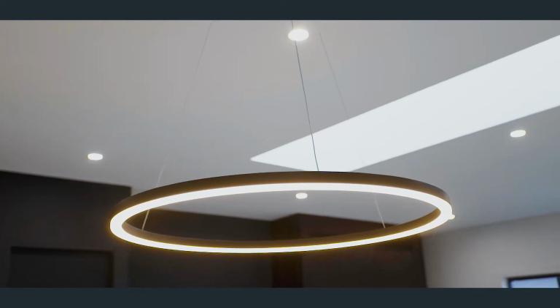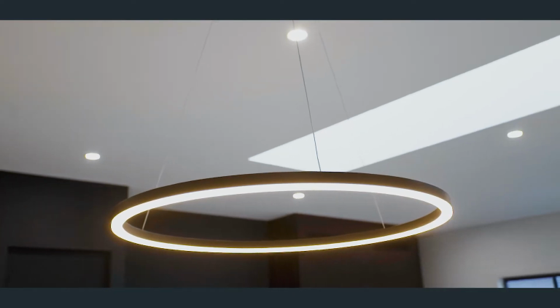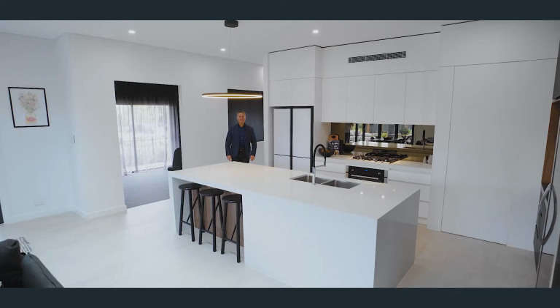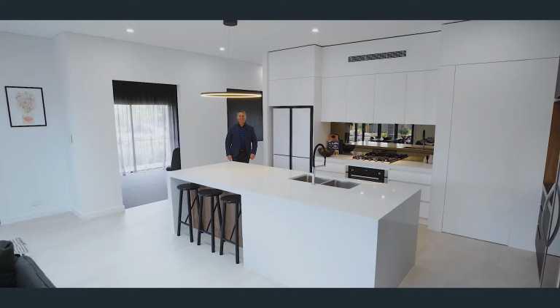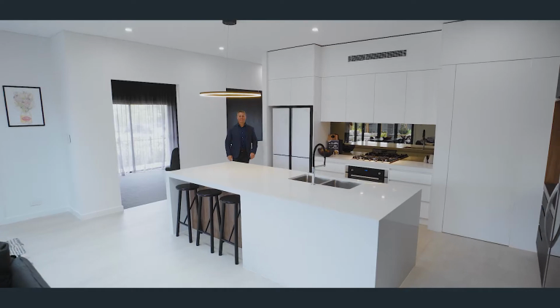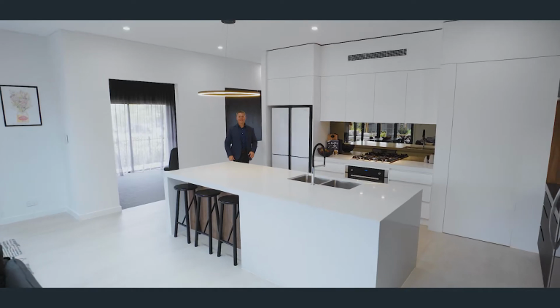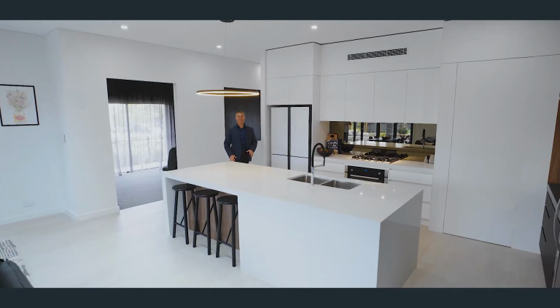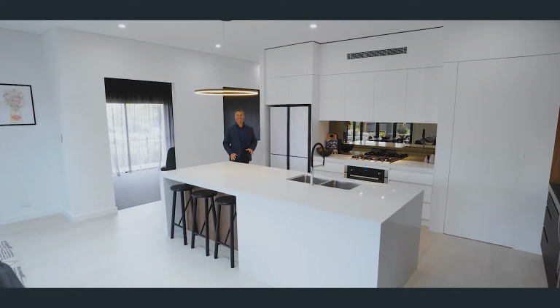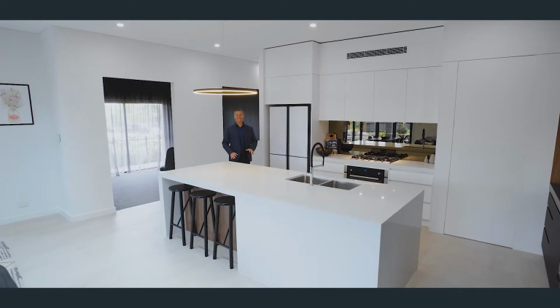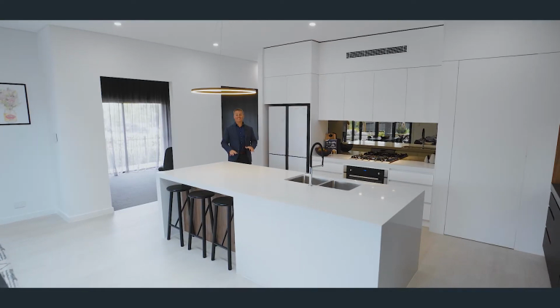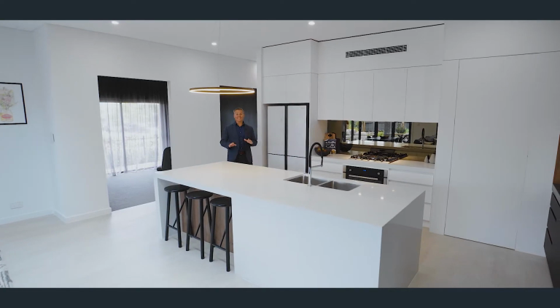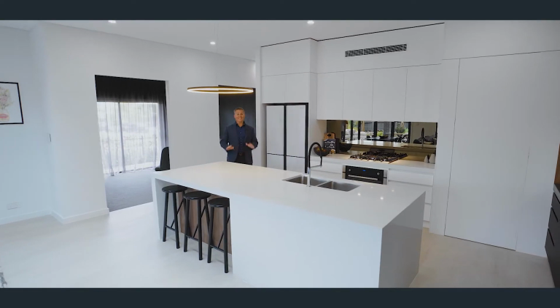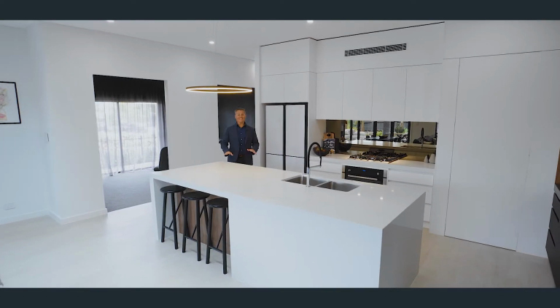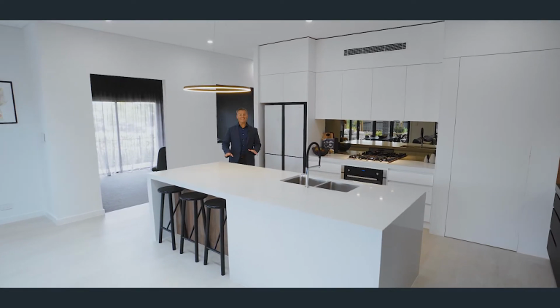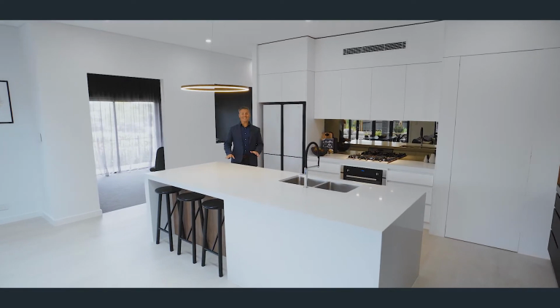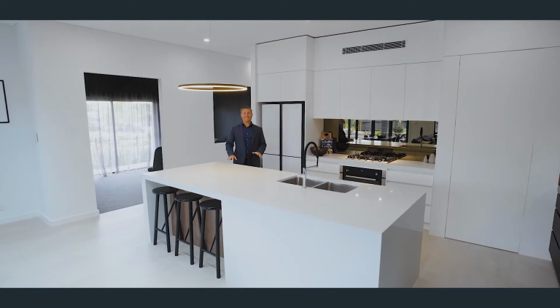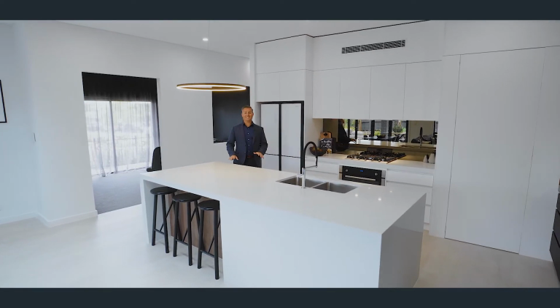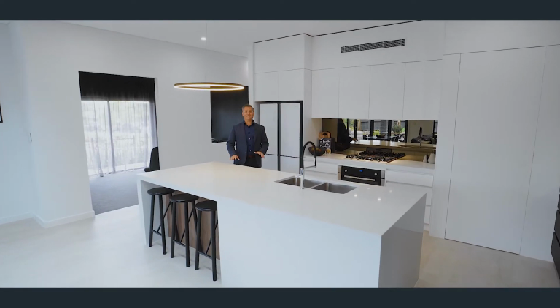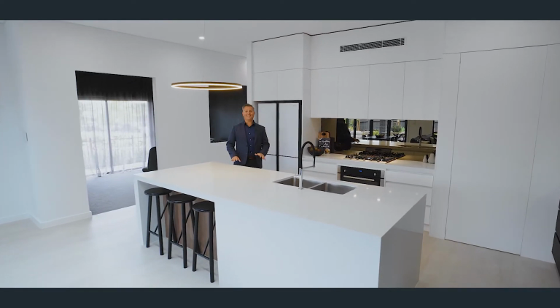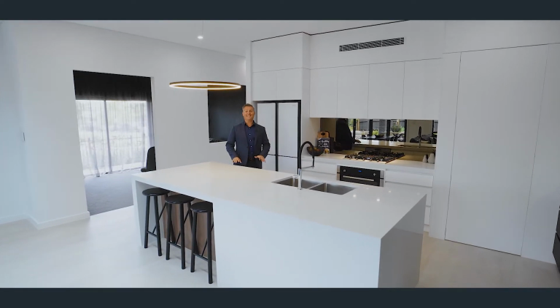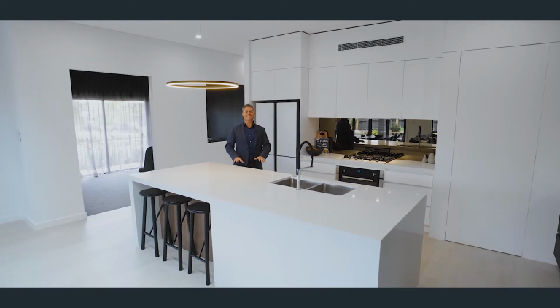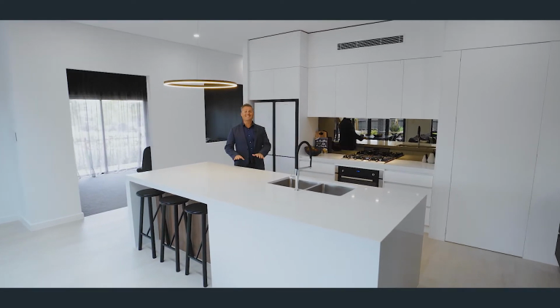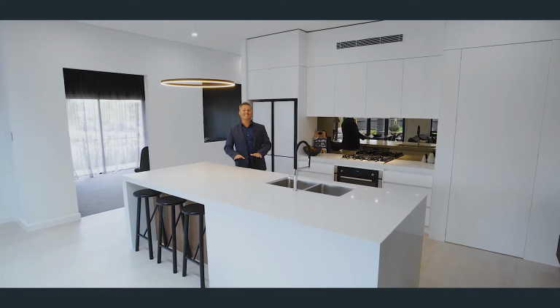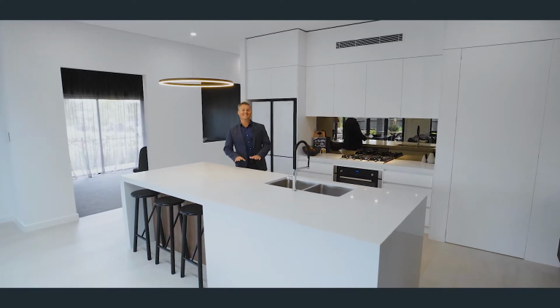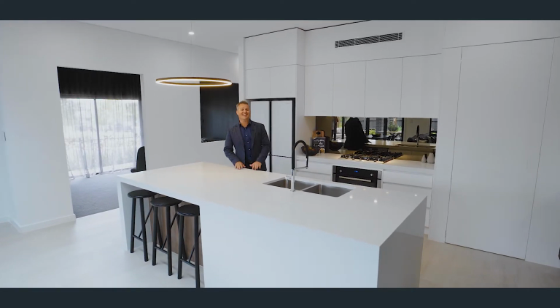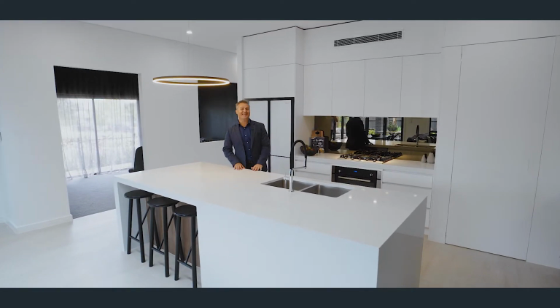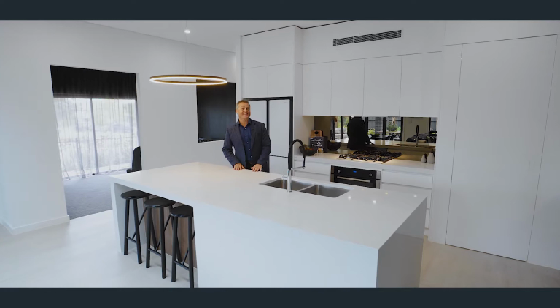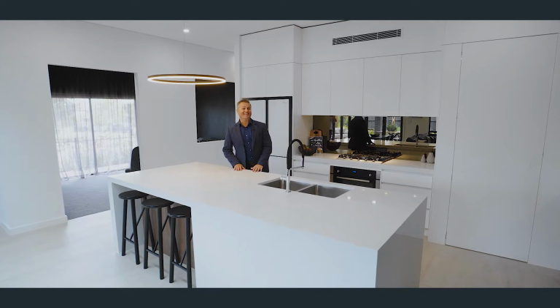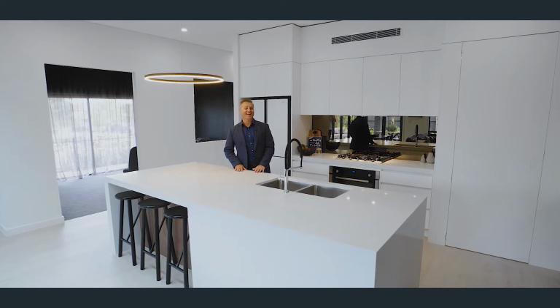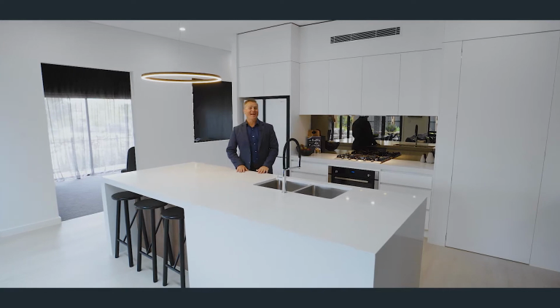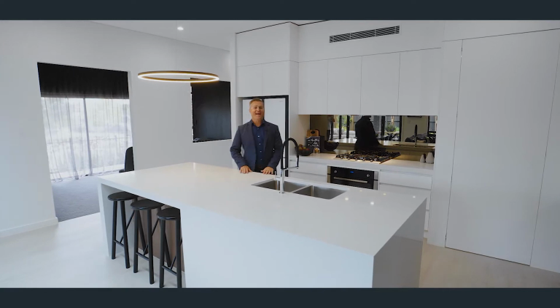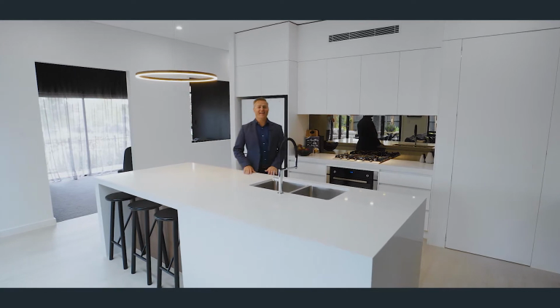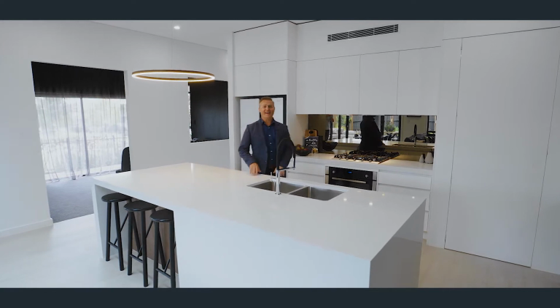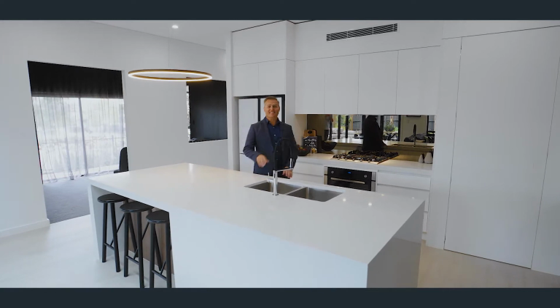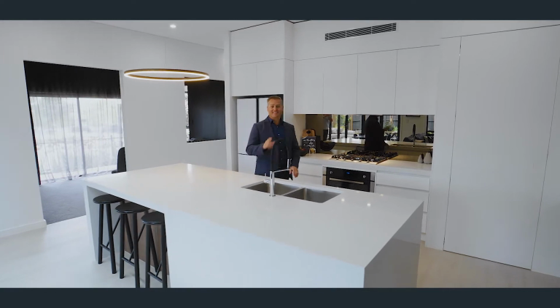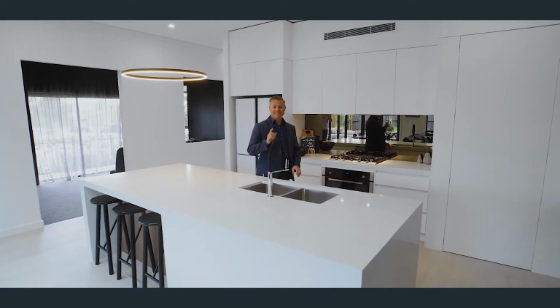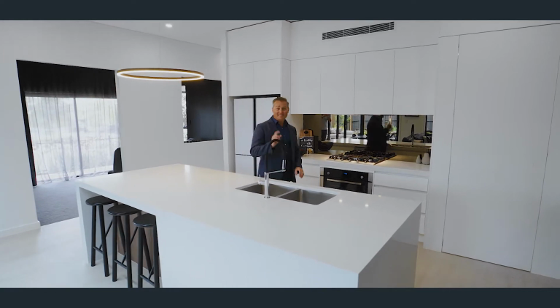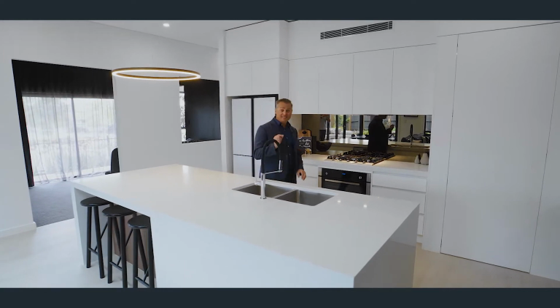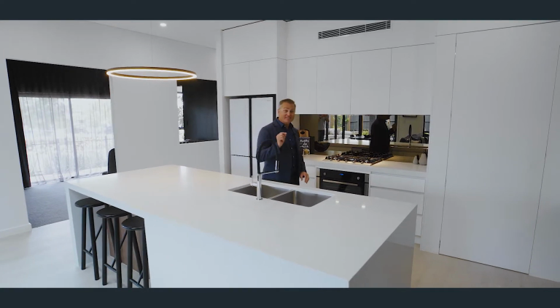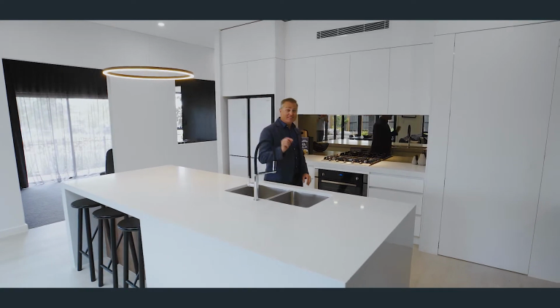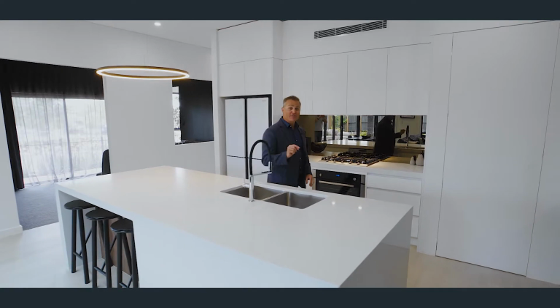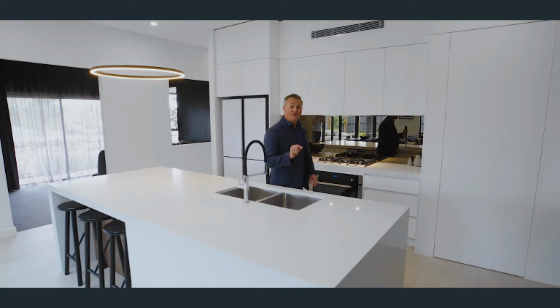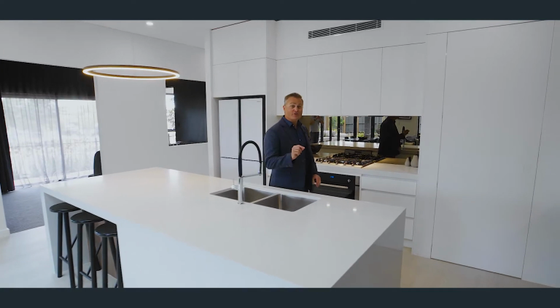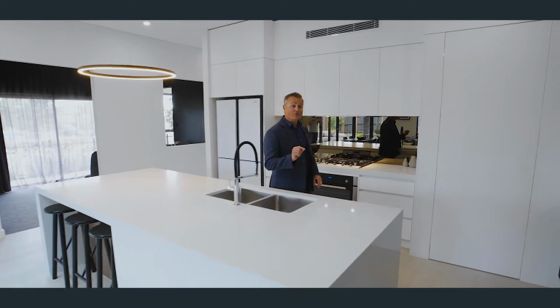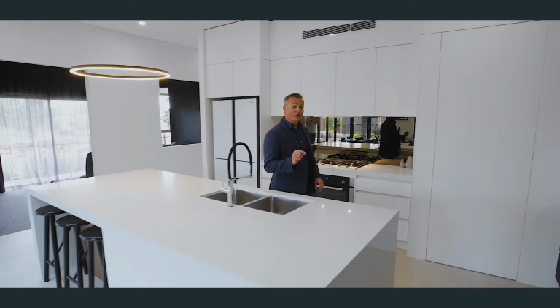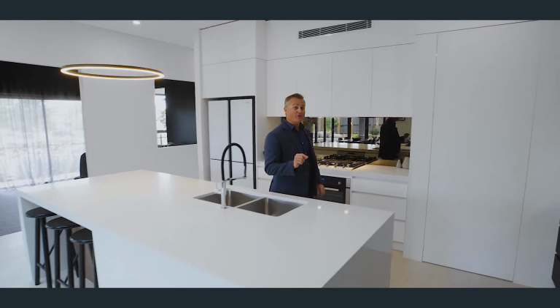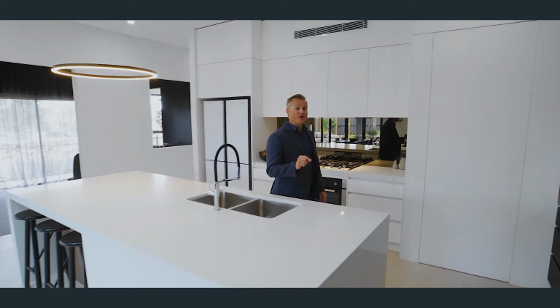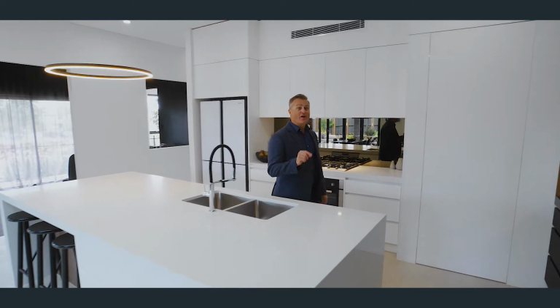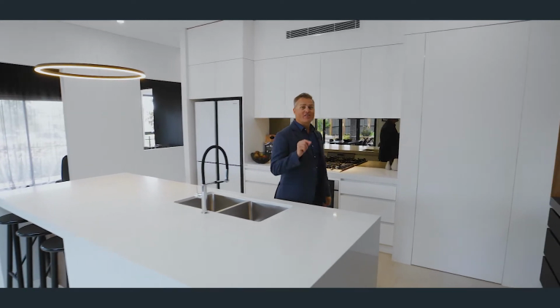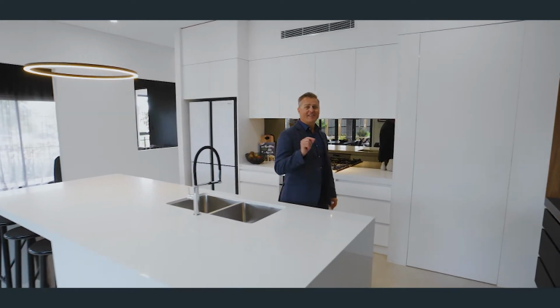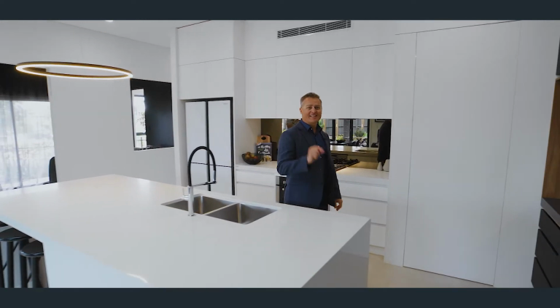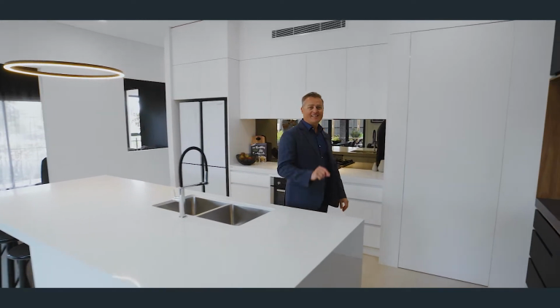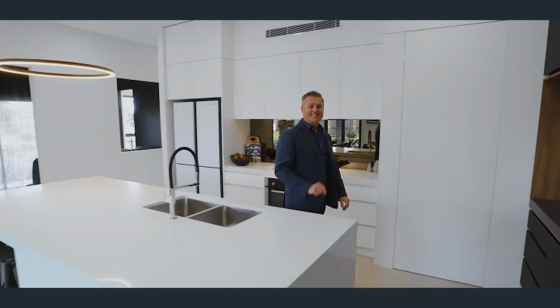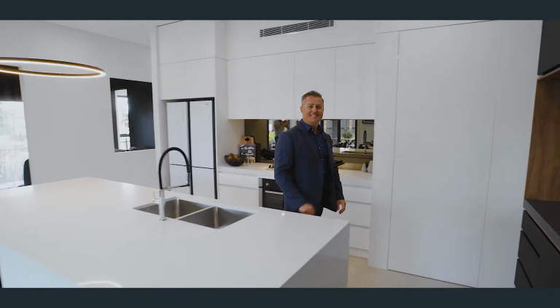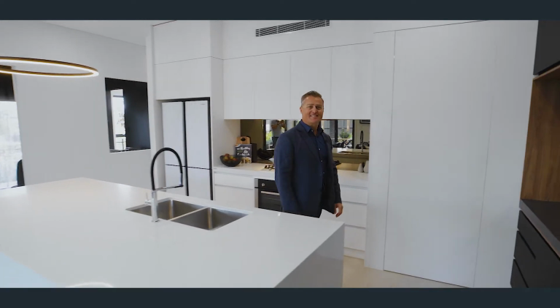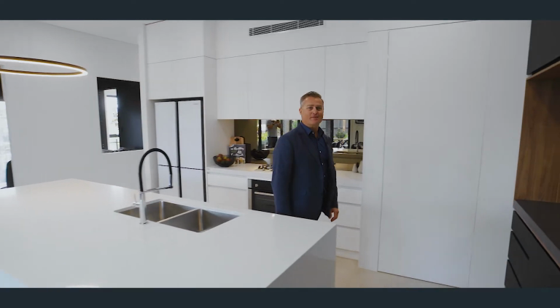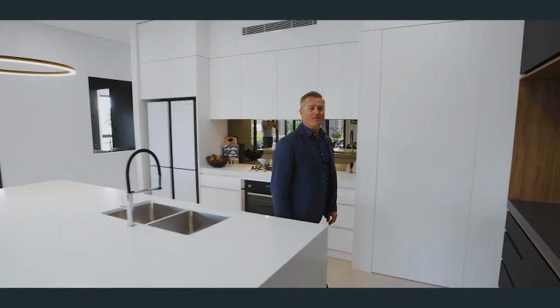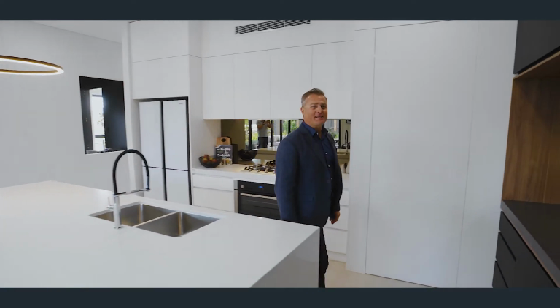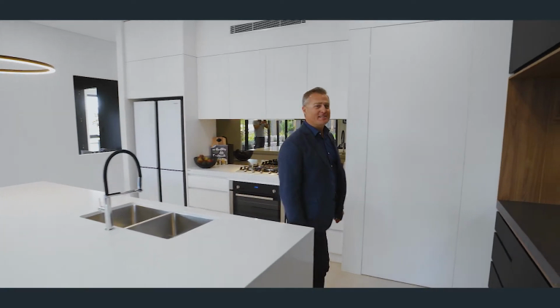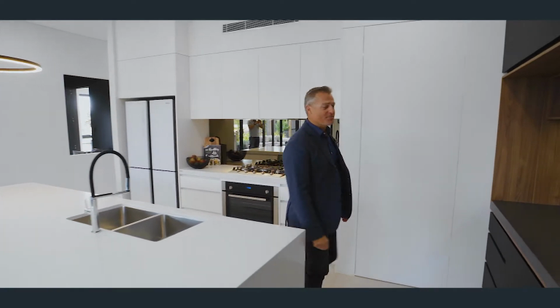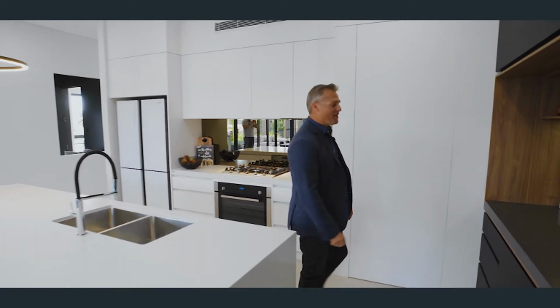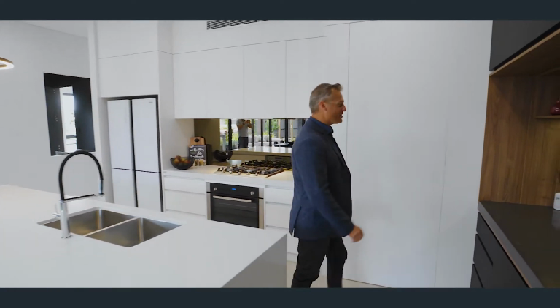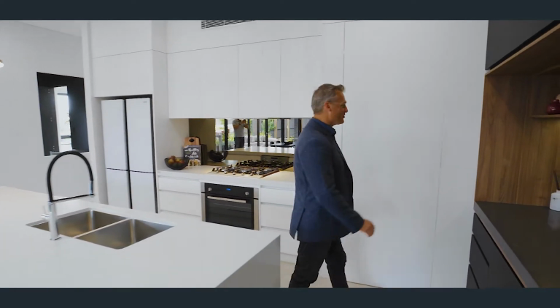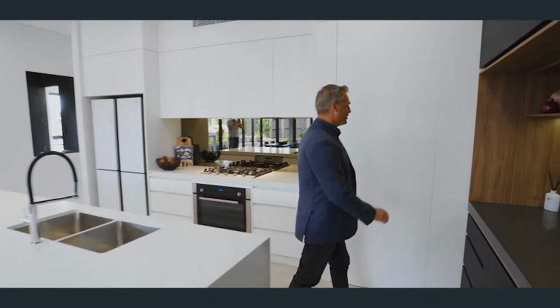This sleek kitchen is stunning and has a little secret door that leads into the butler's pantry.